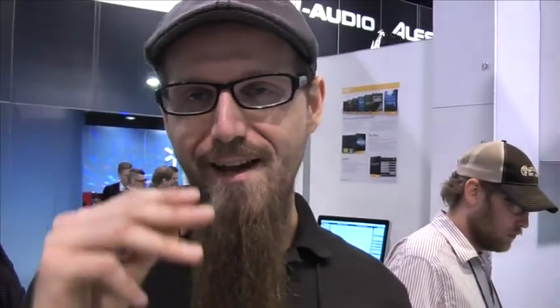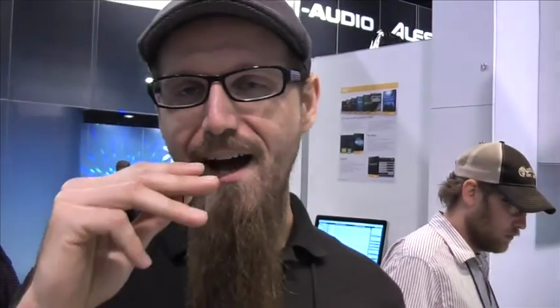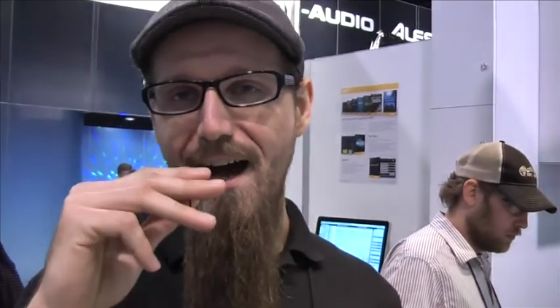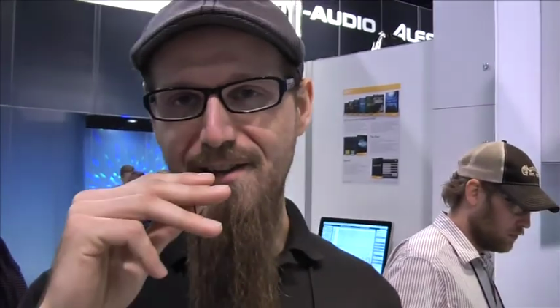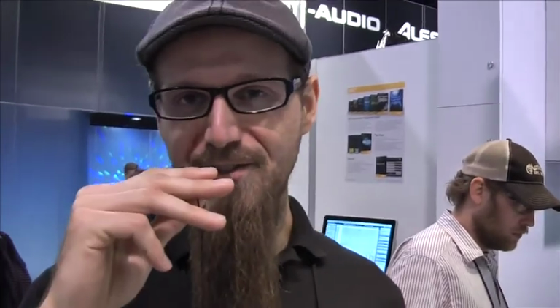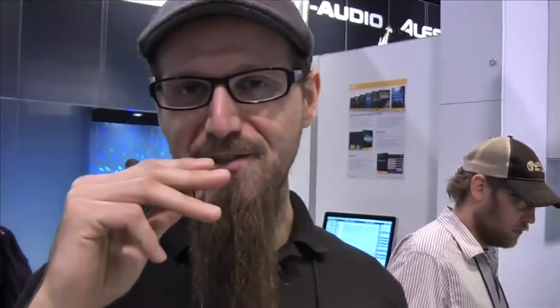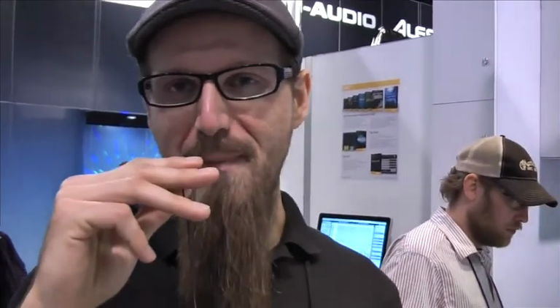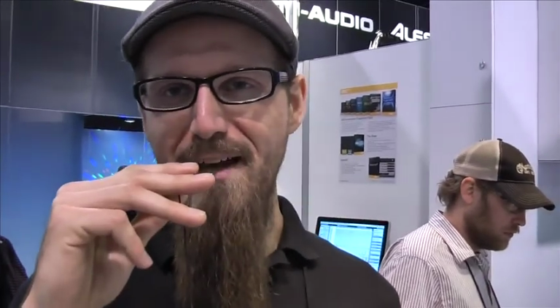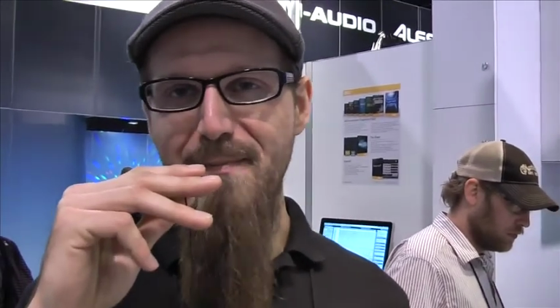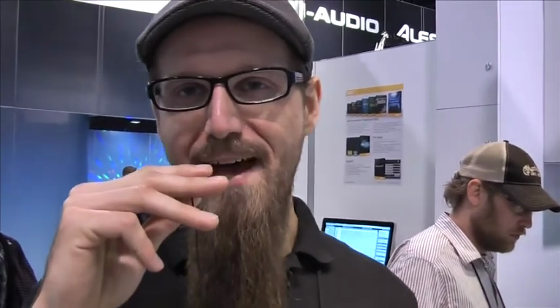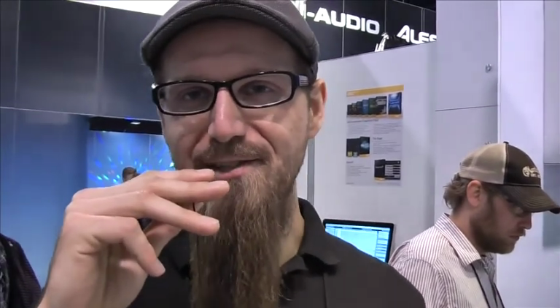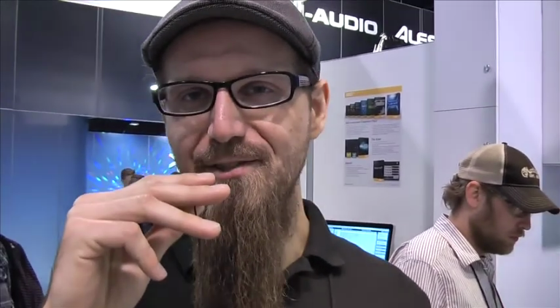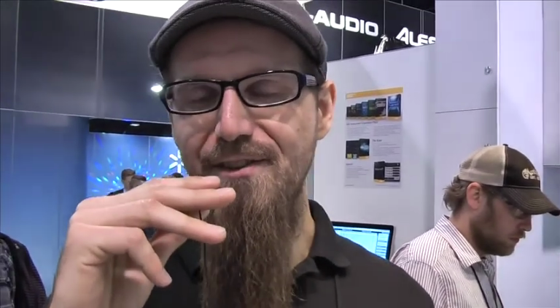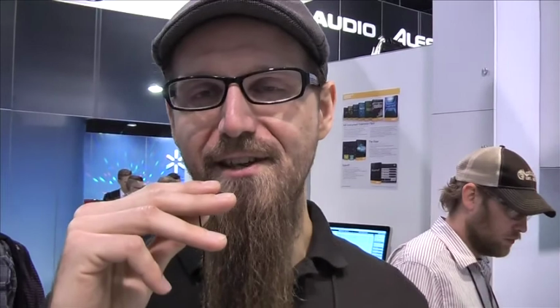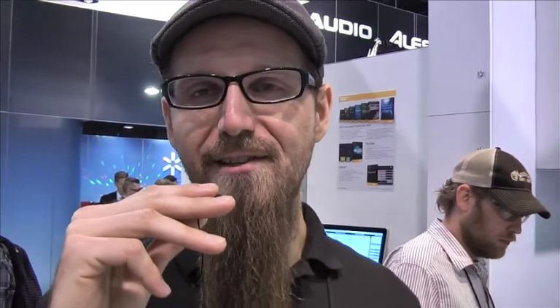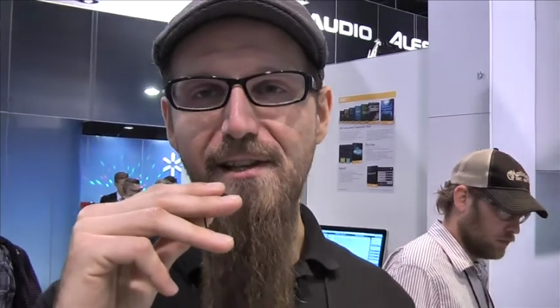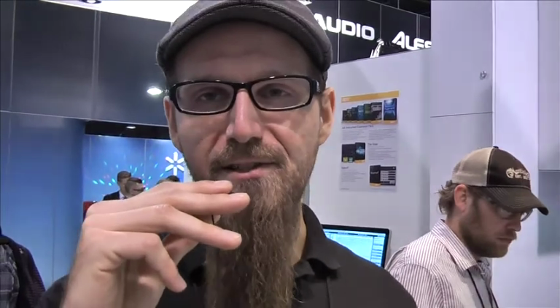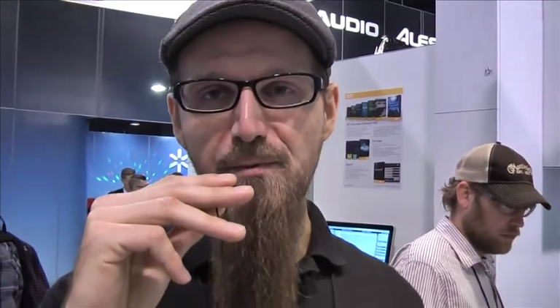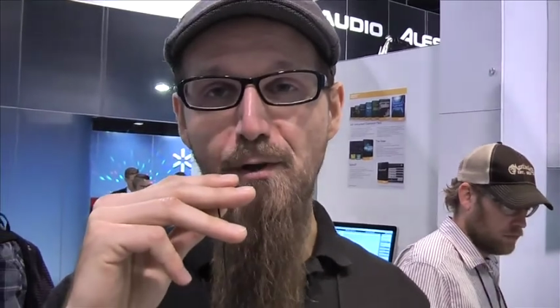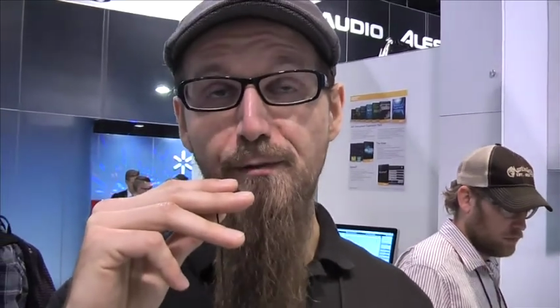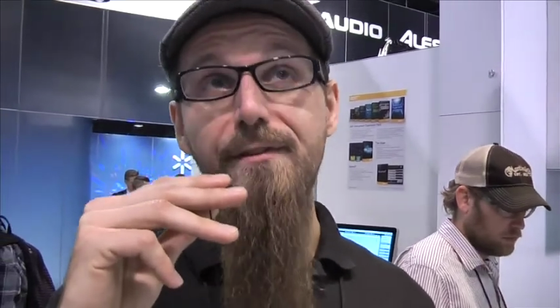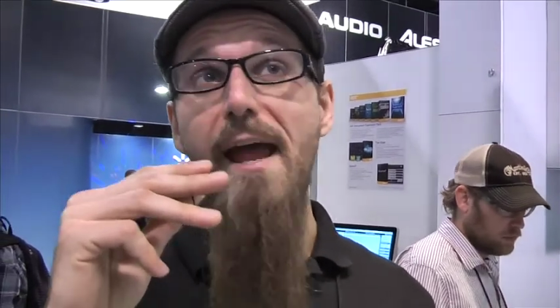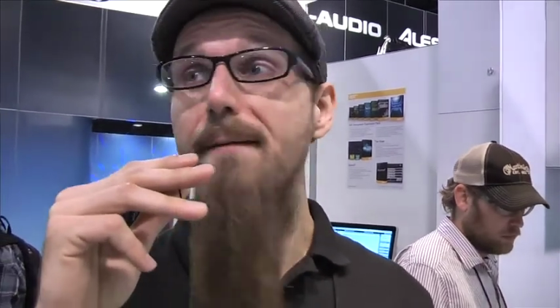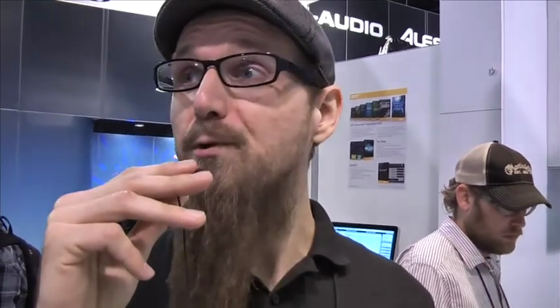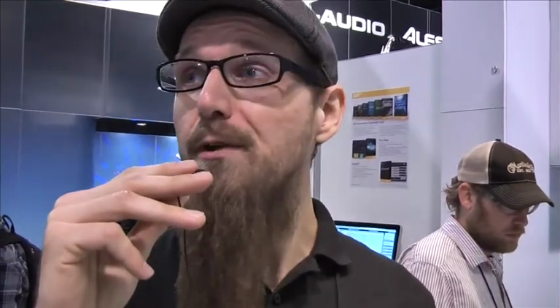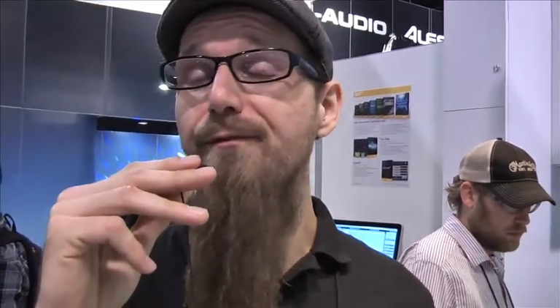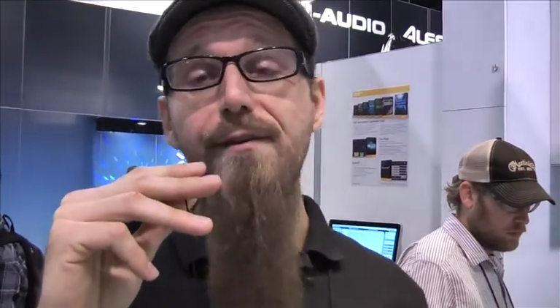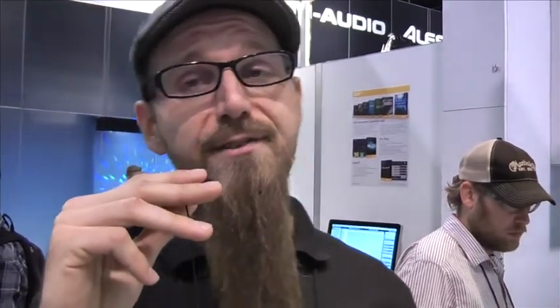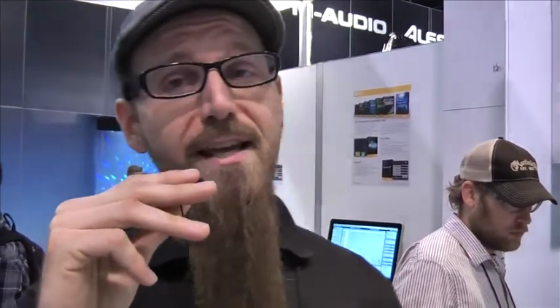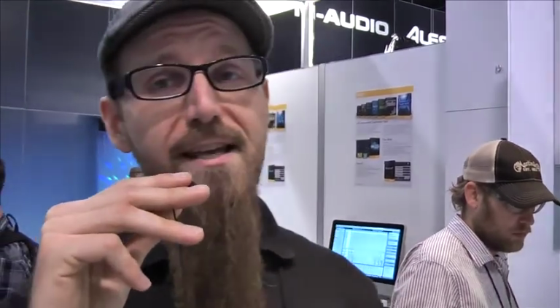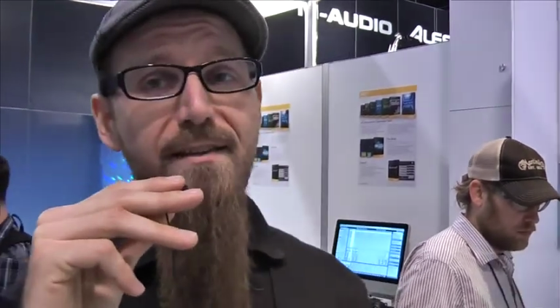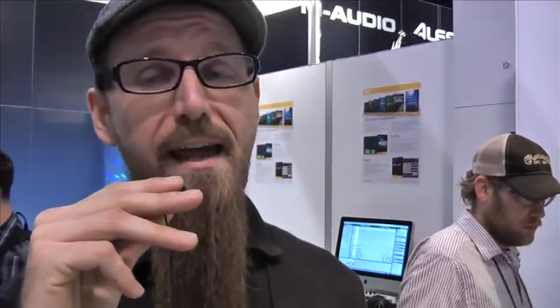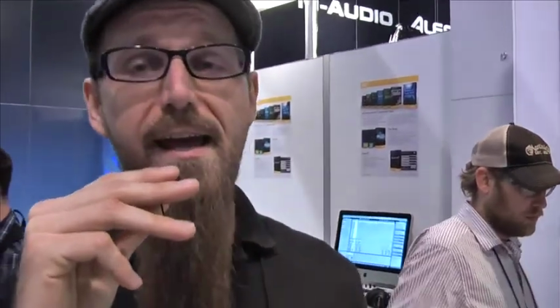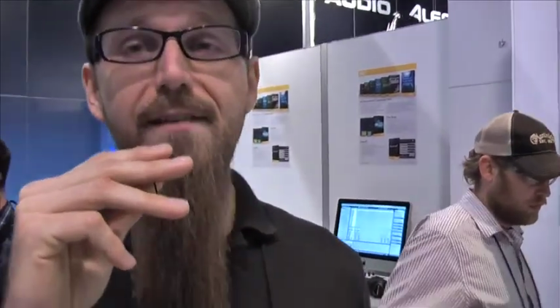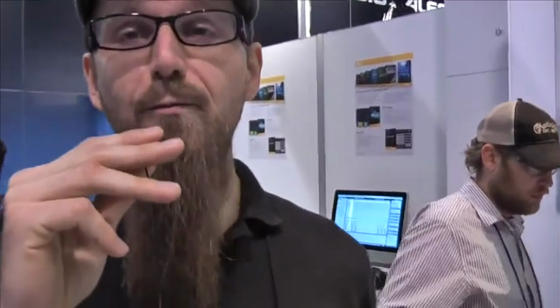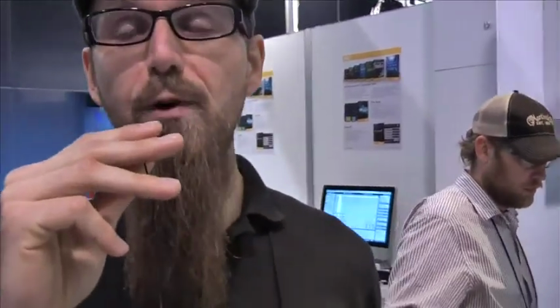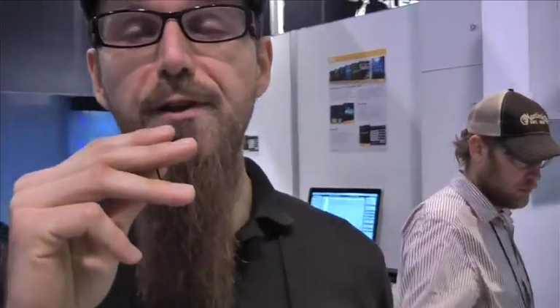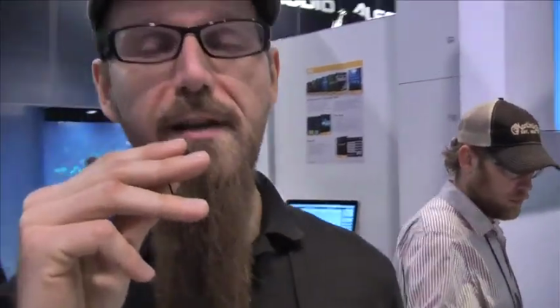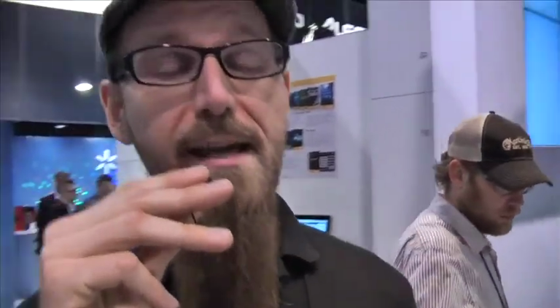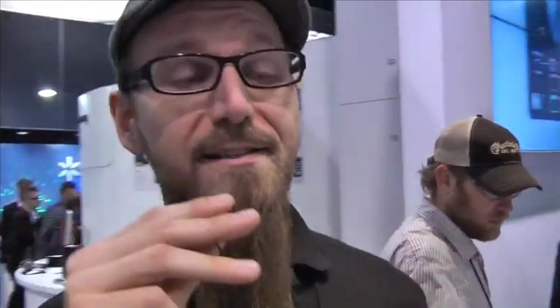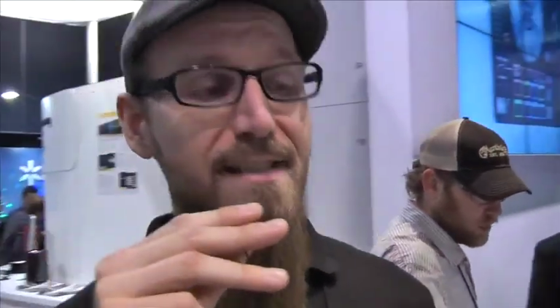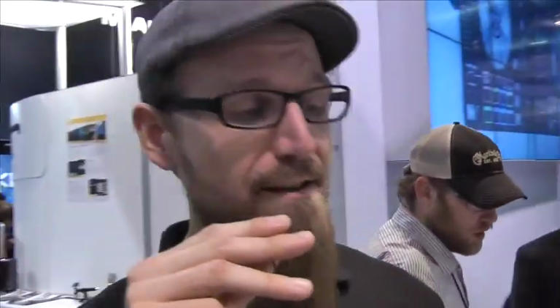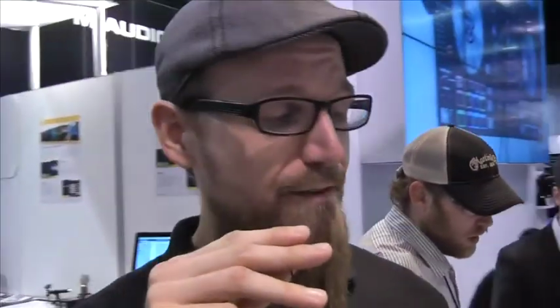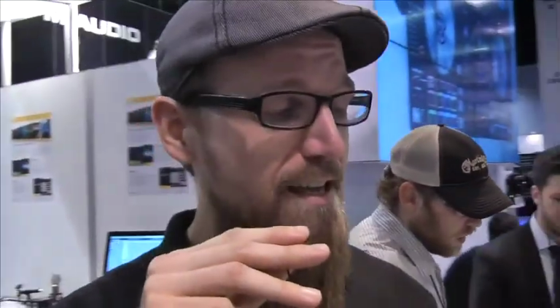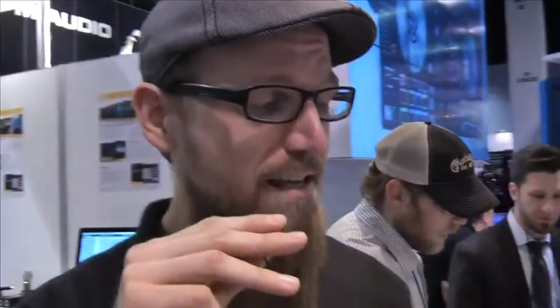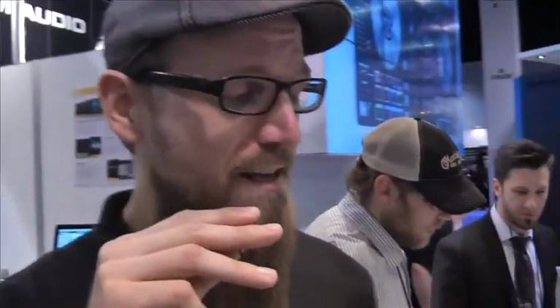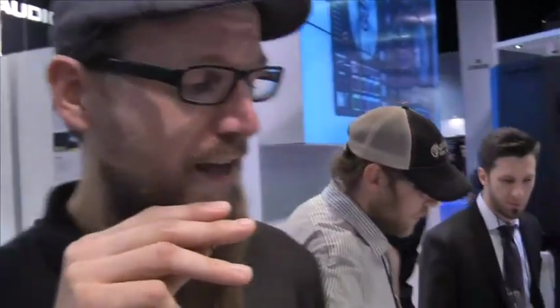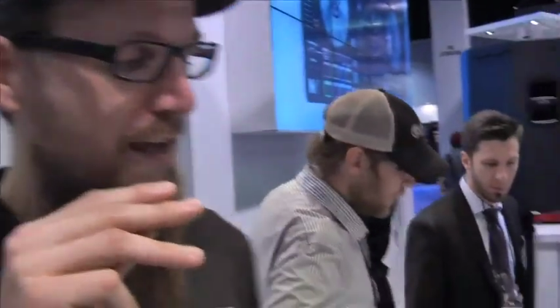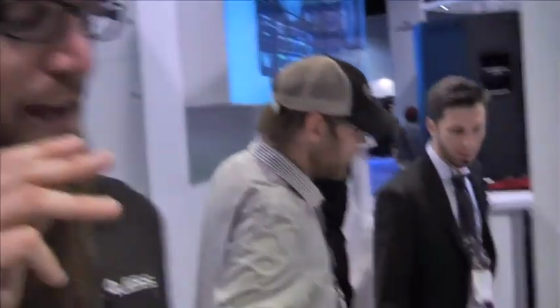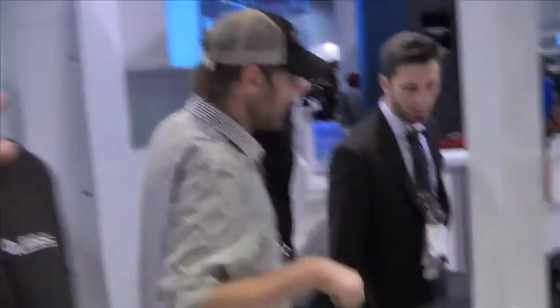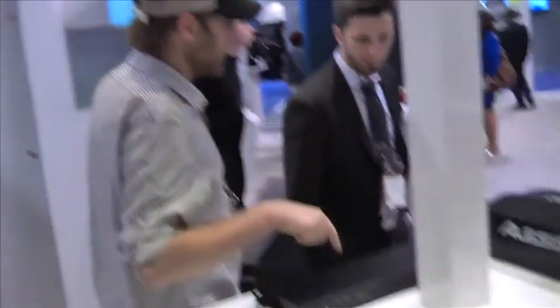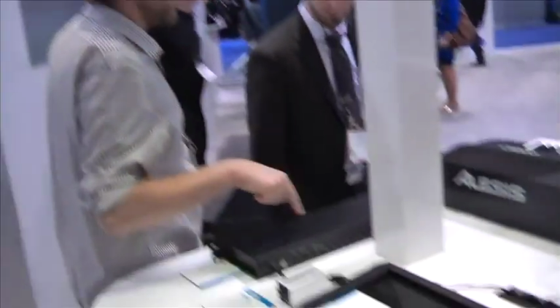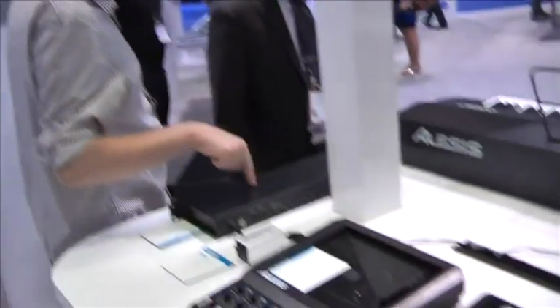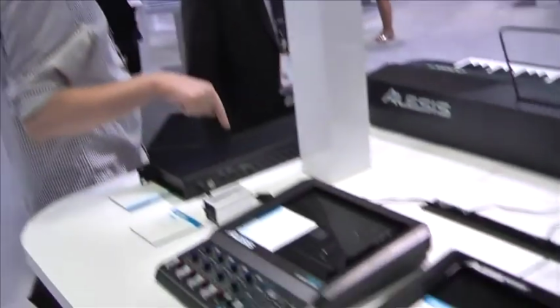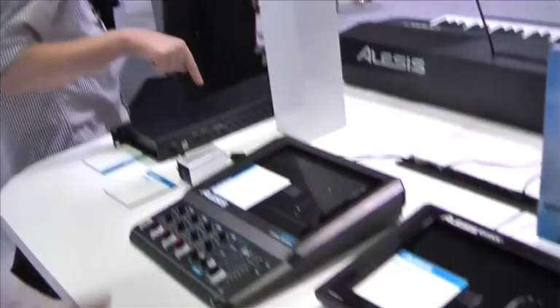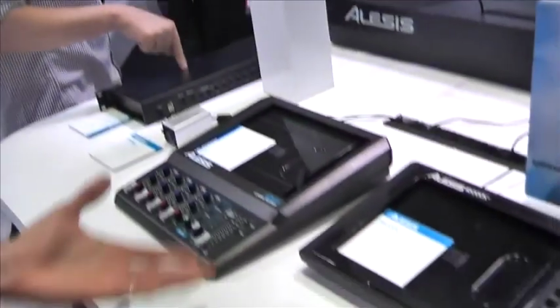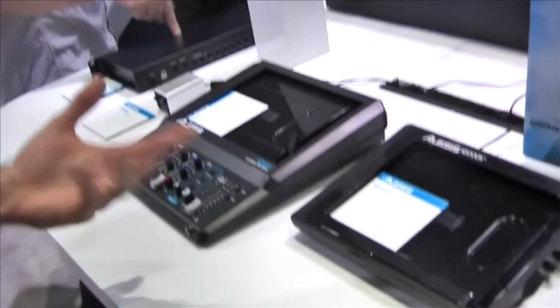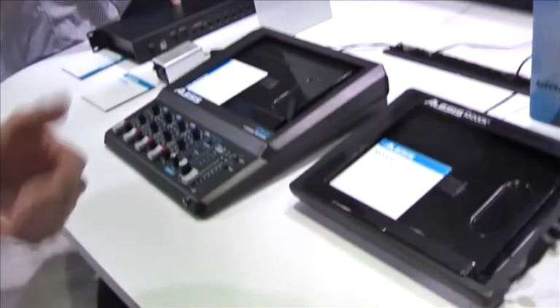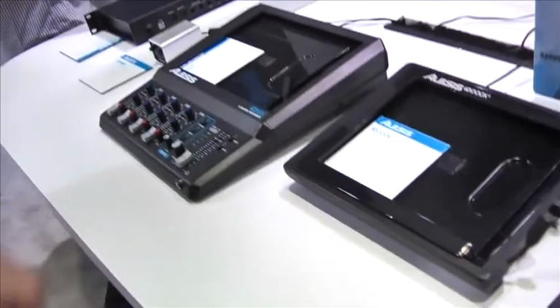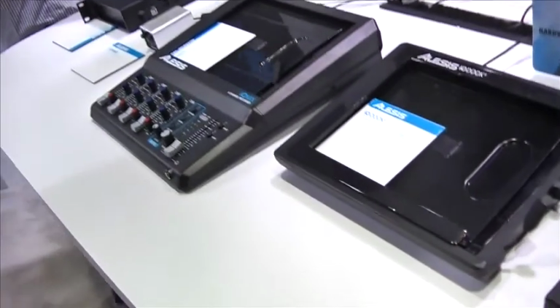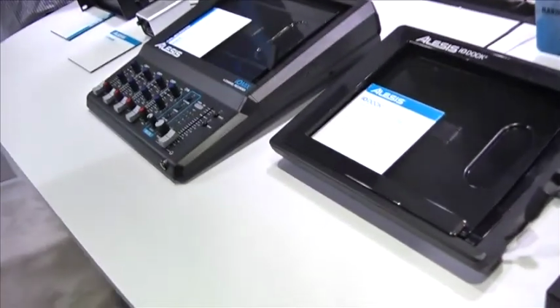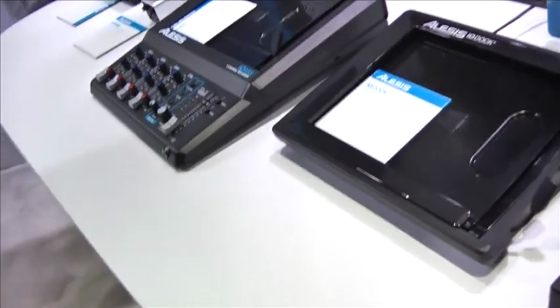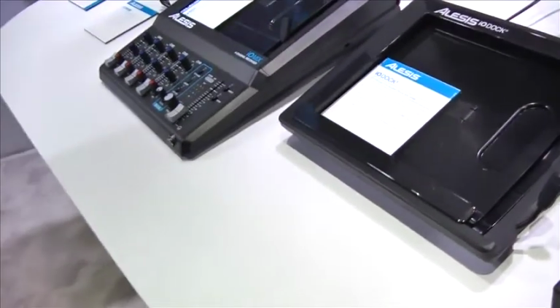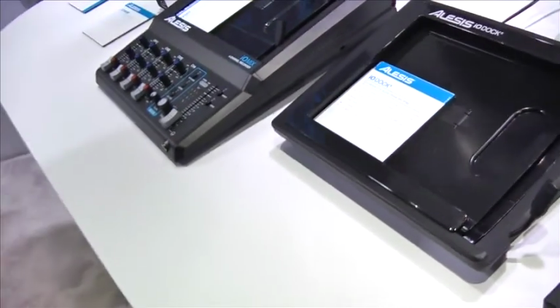Hi, this is Mike Madsen at the Alesis booth at NAMM 2015 with Kit TV, and I'm going to show you the IO-Dock 2.